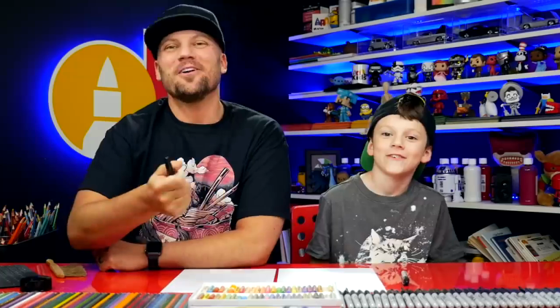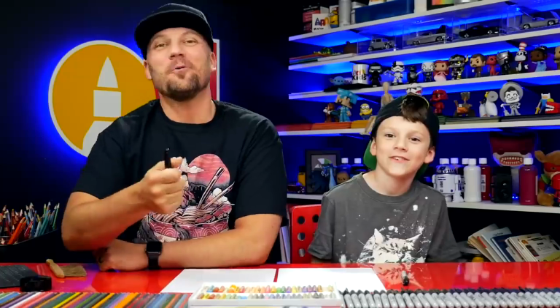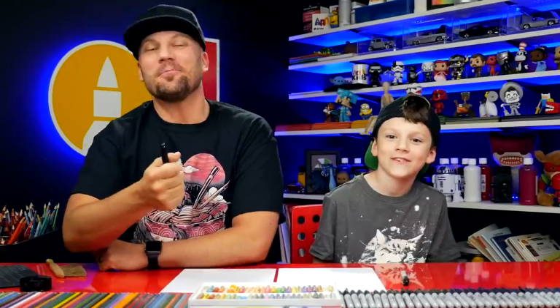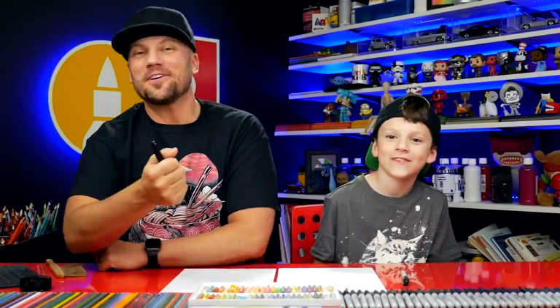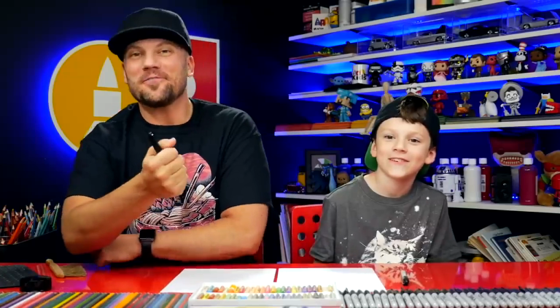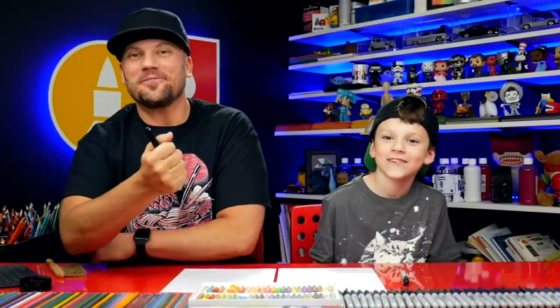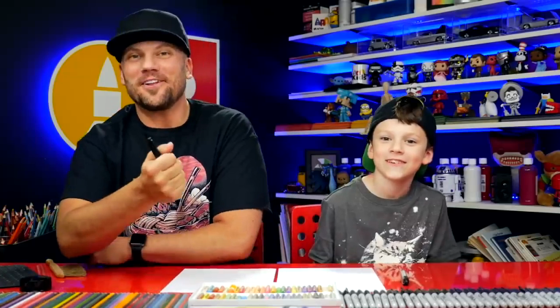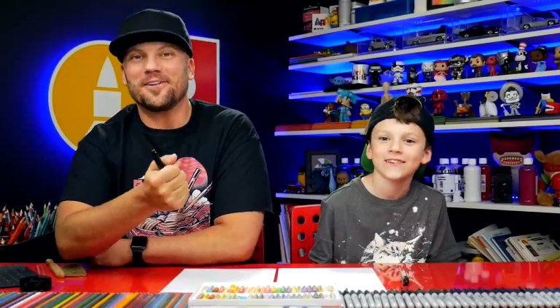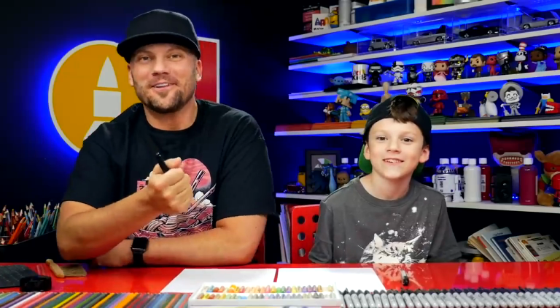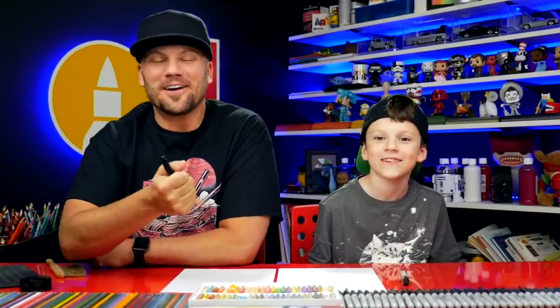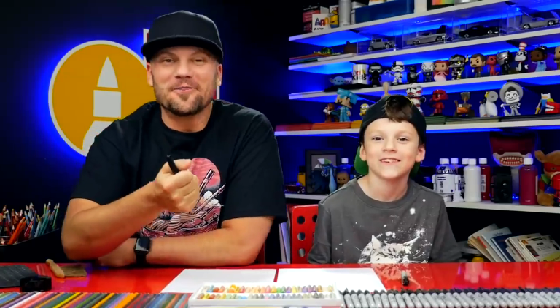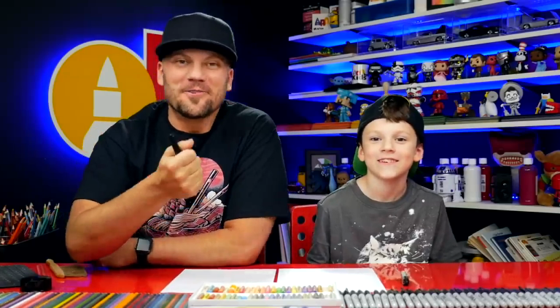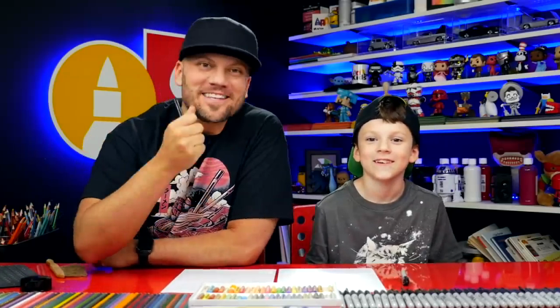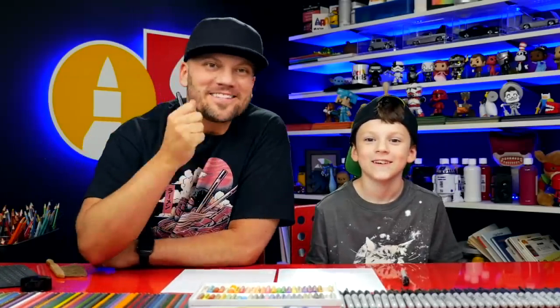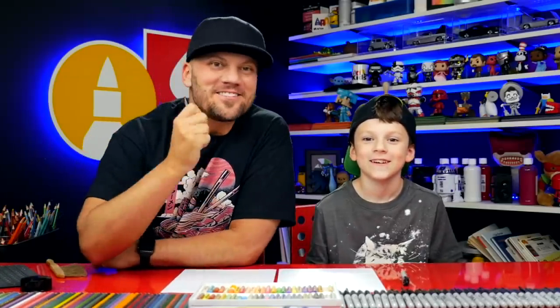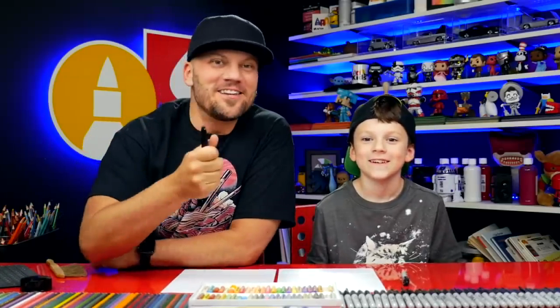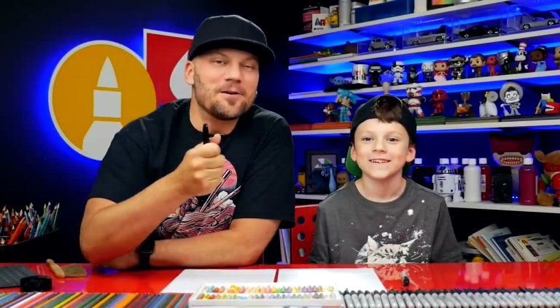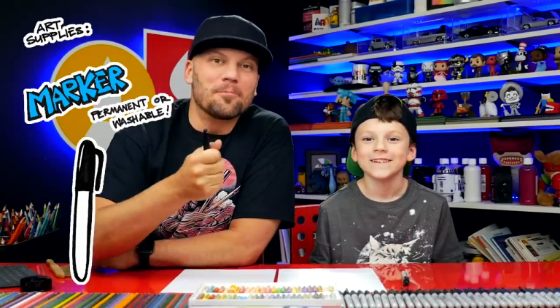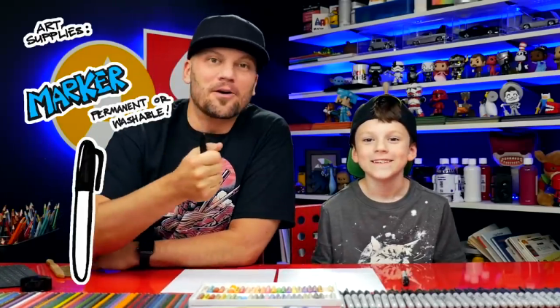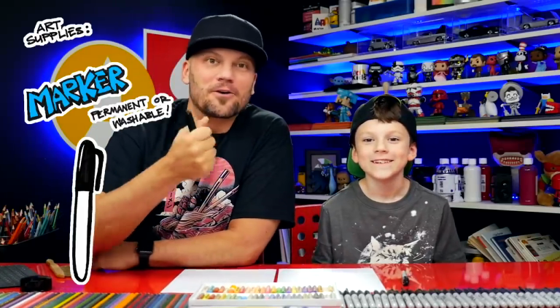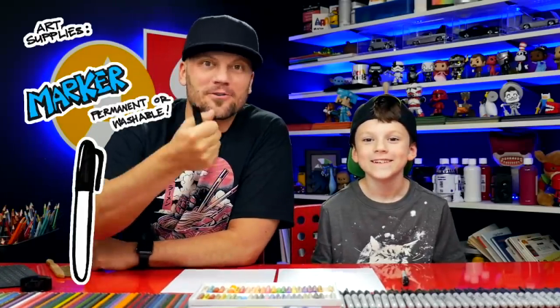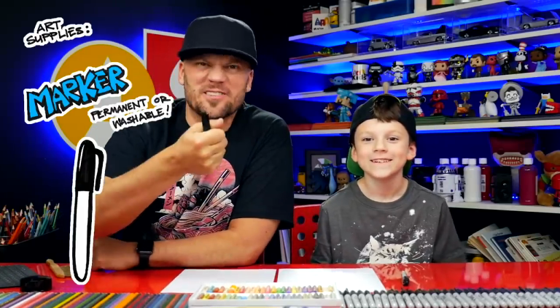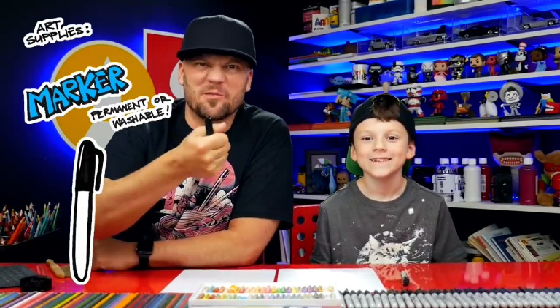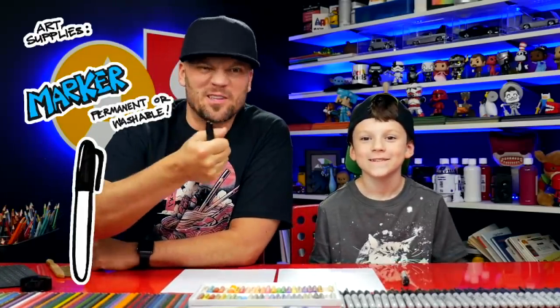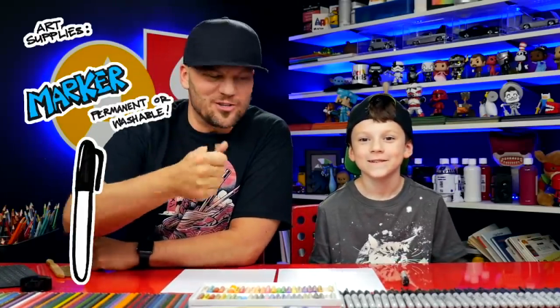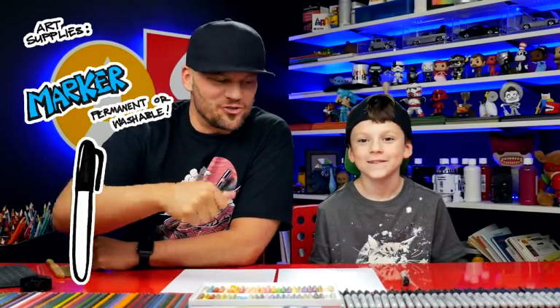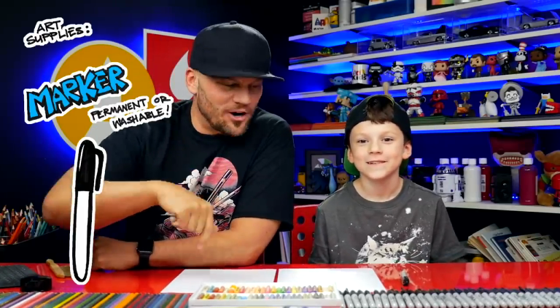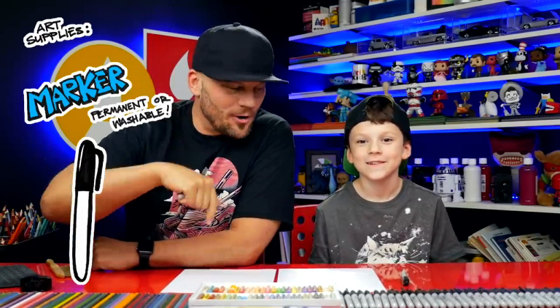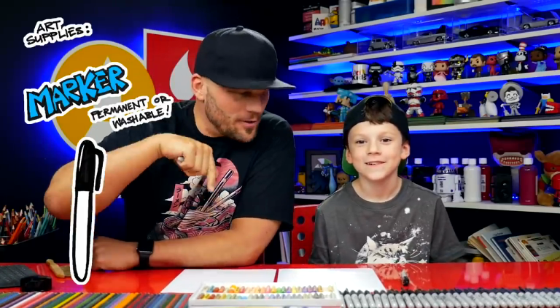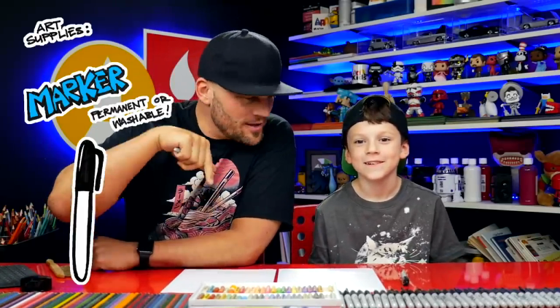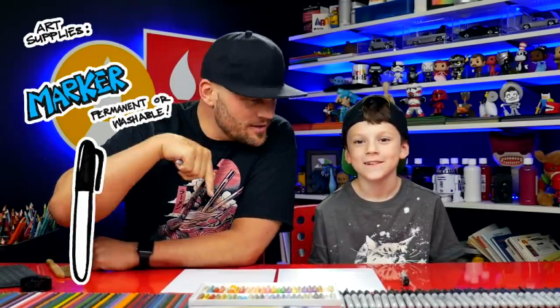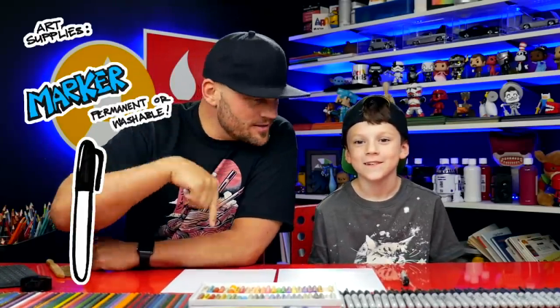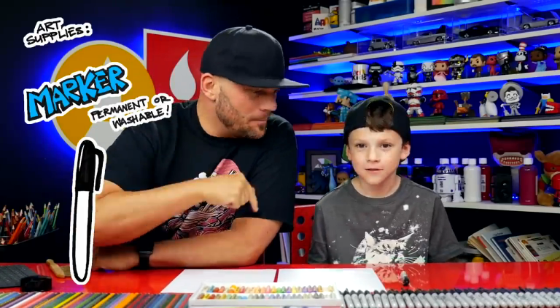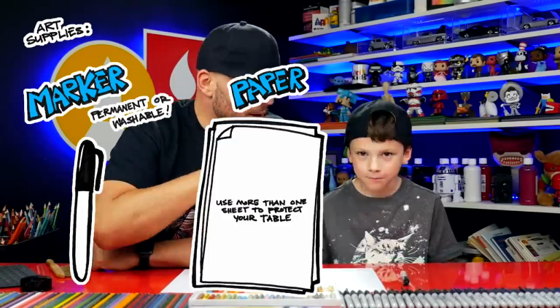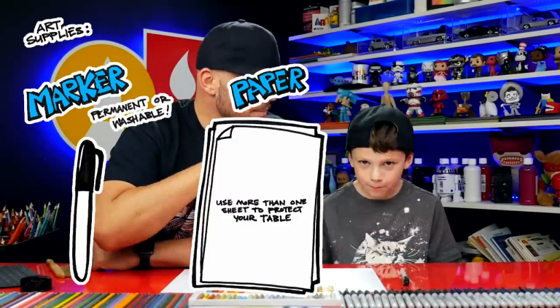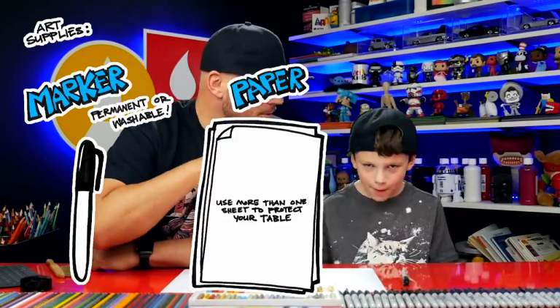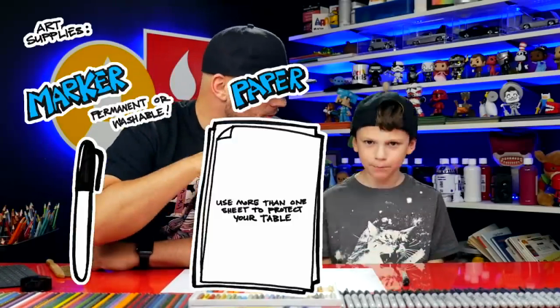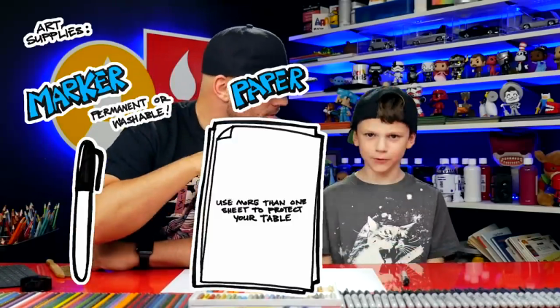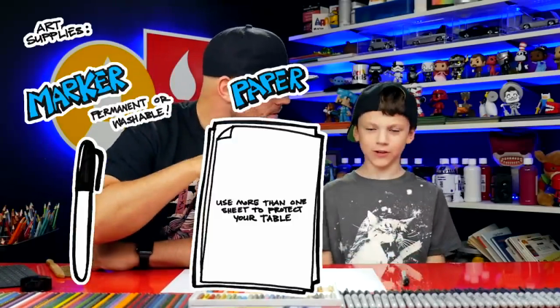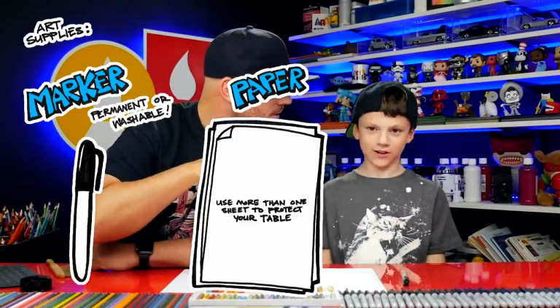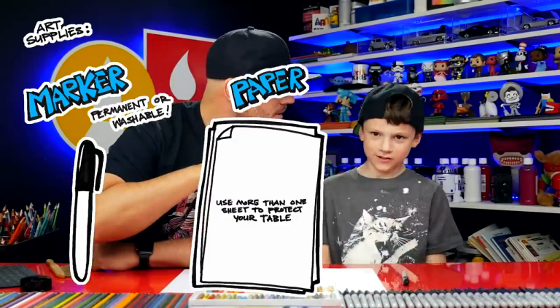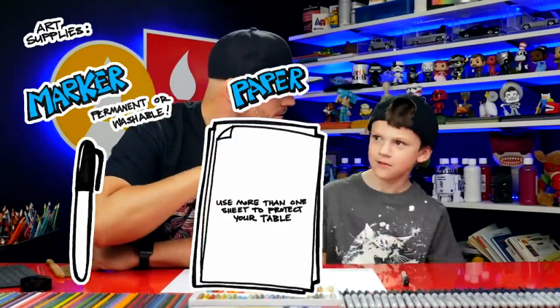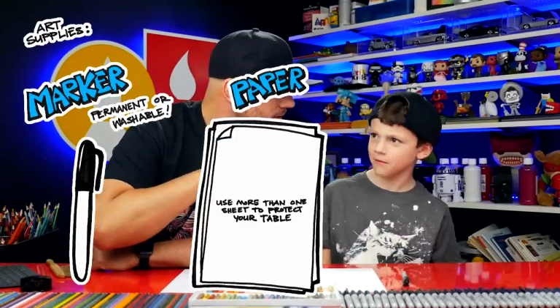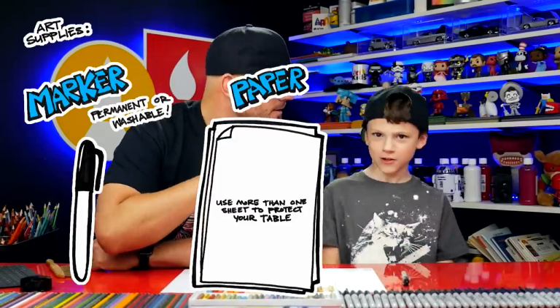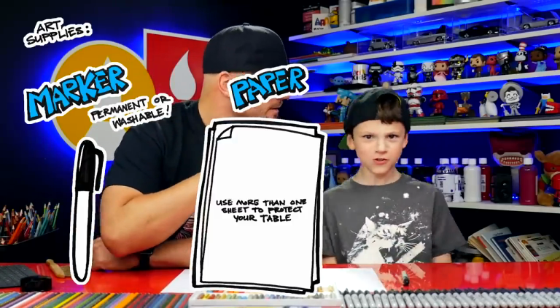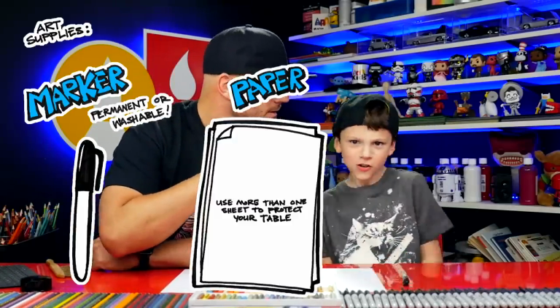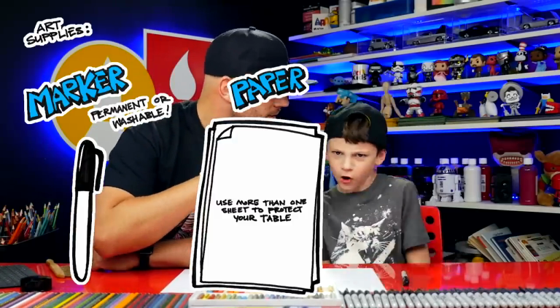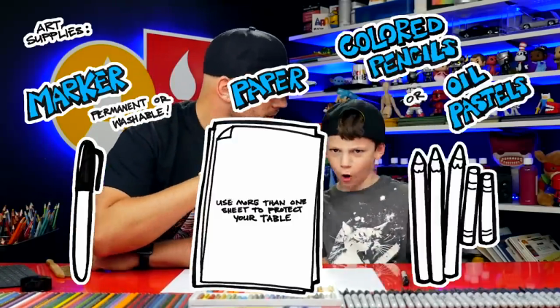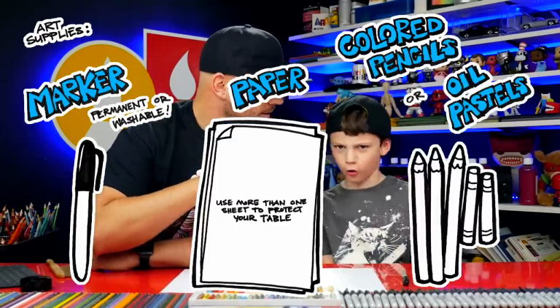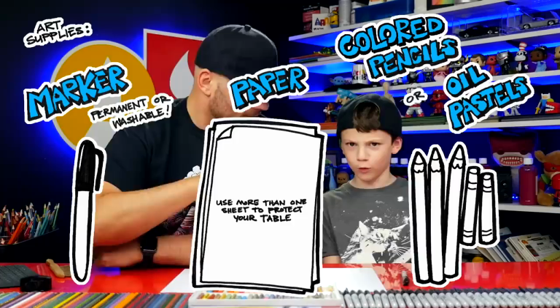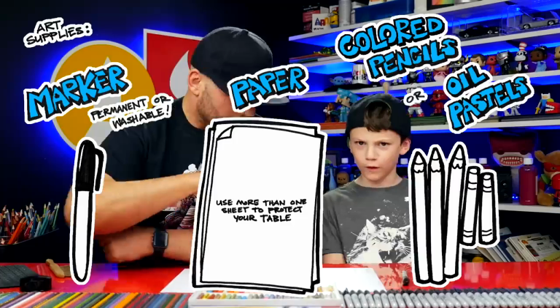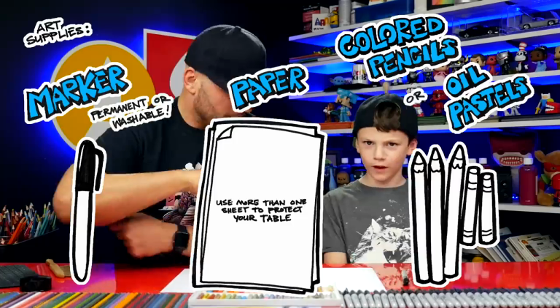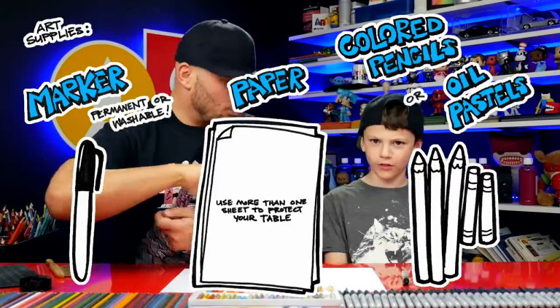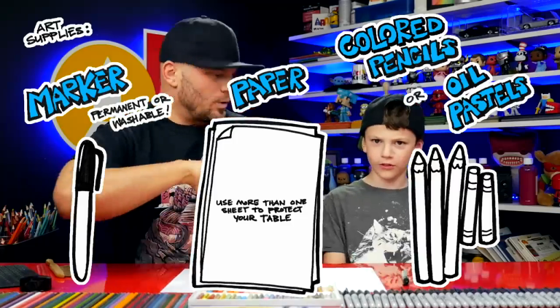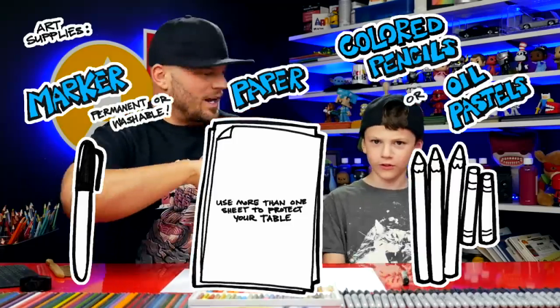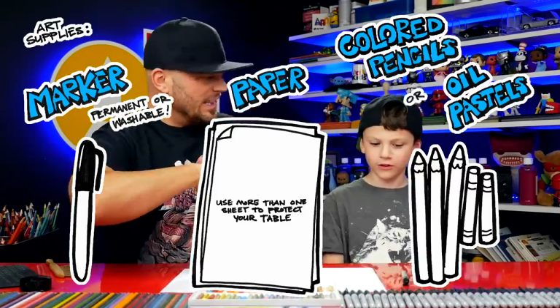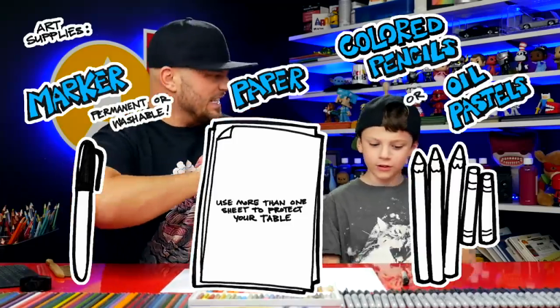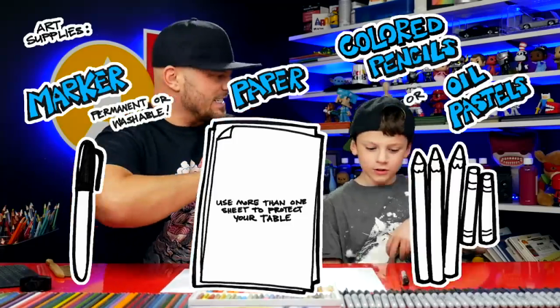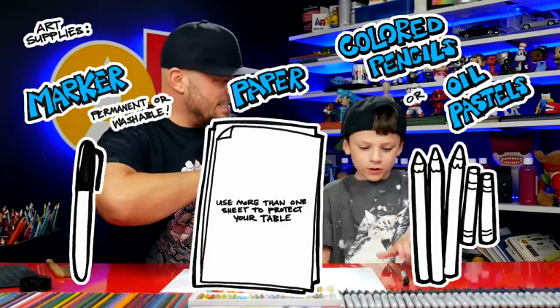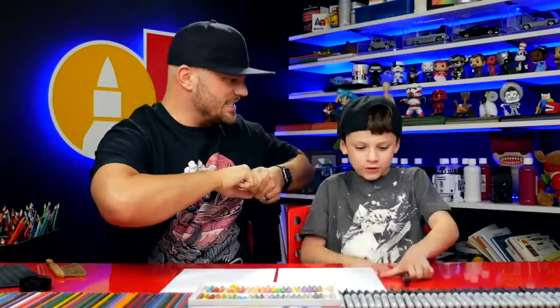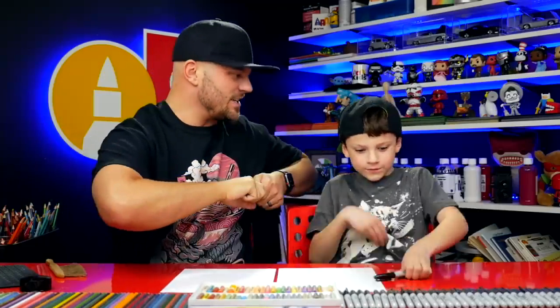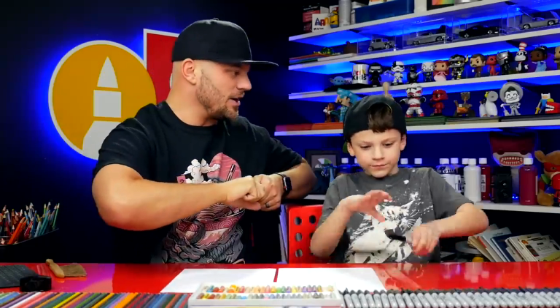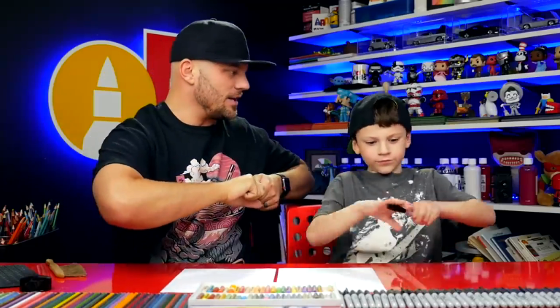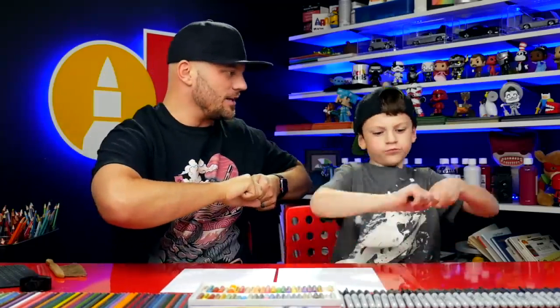We hope you're going to follow along with us. You need a marker or something to draw with, some paper, and something to color with. All right, let's get started.